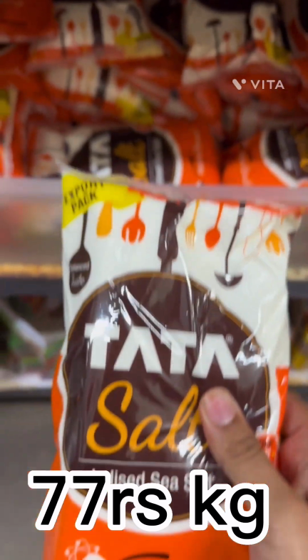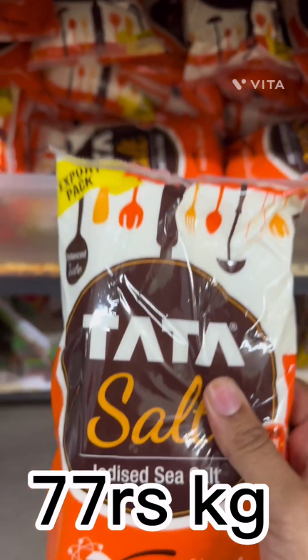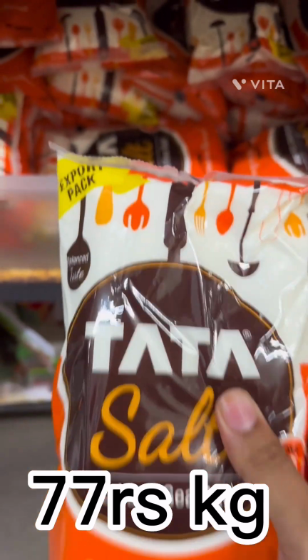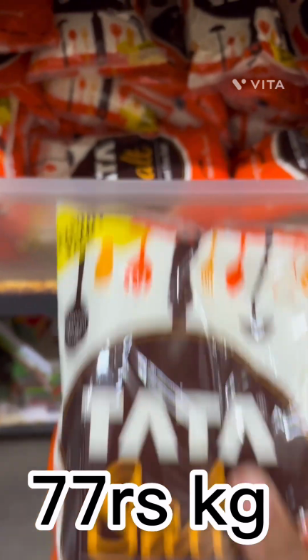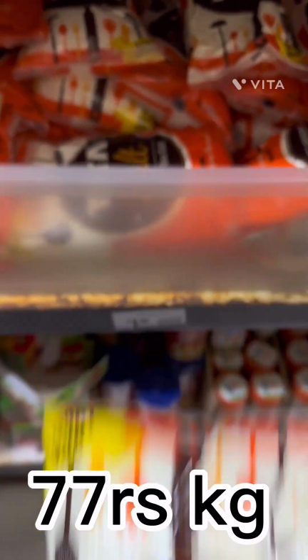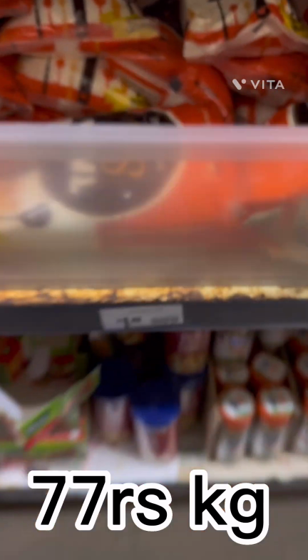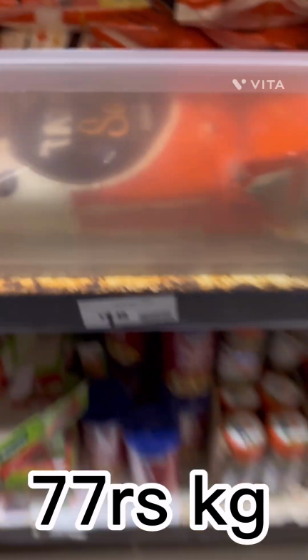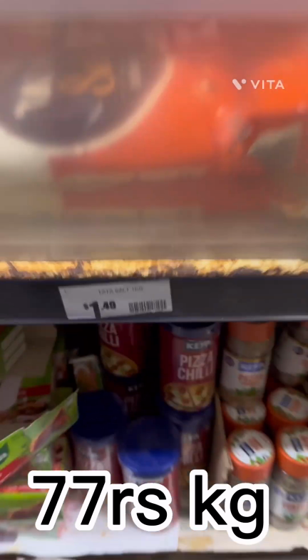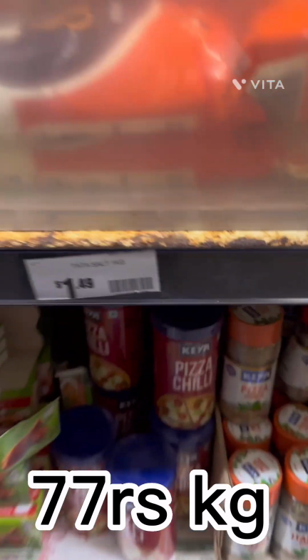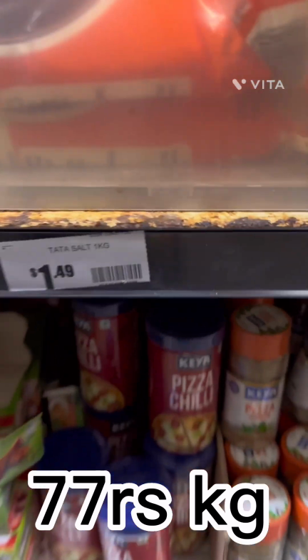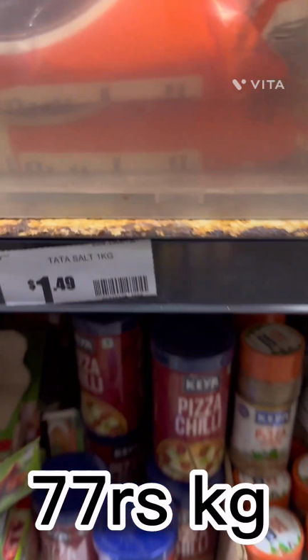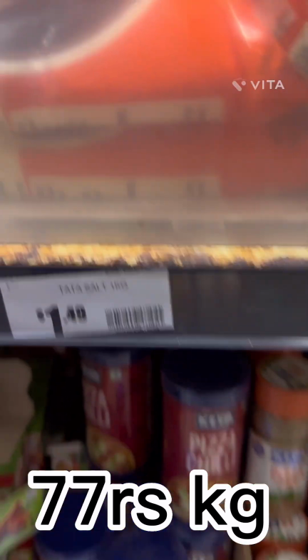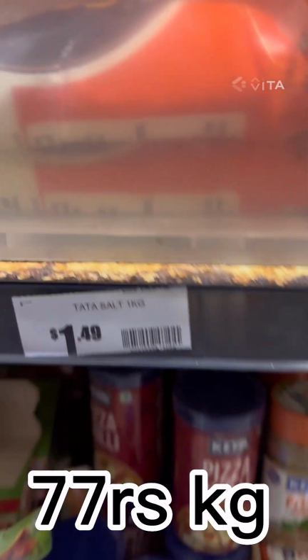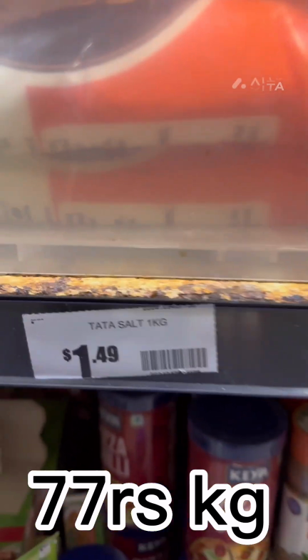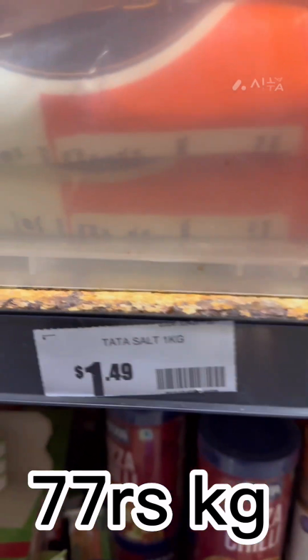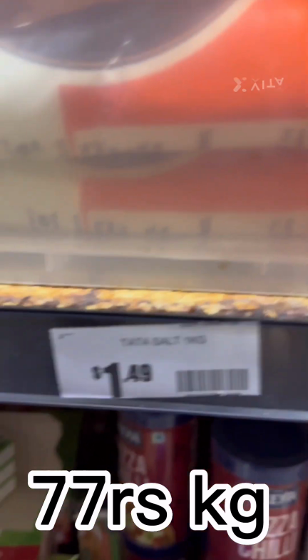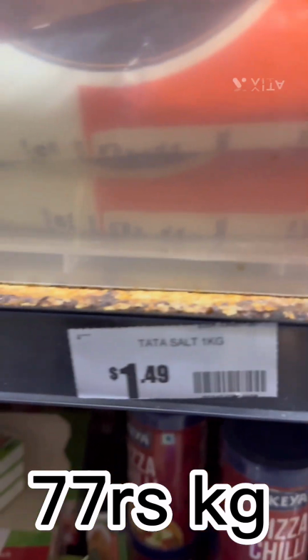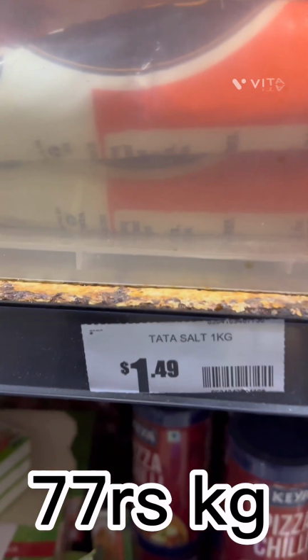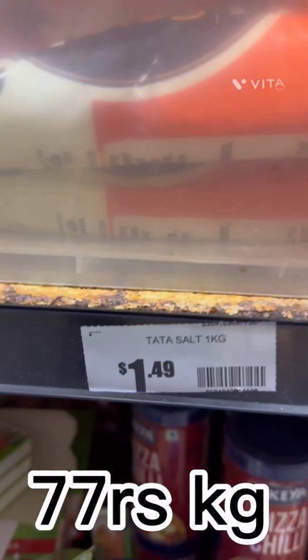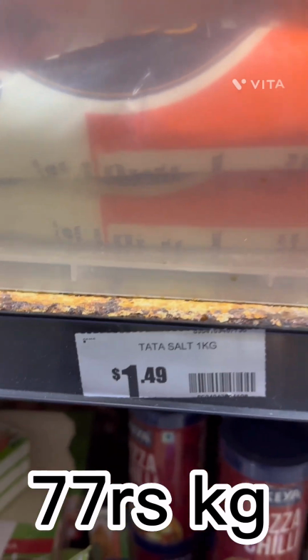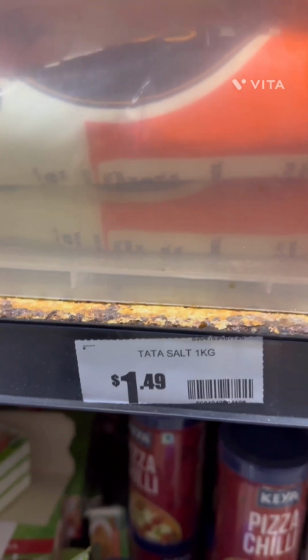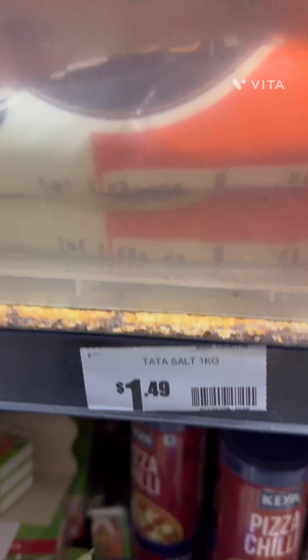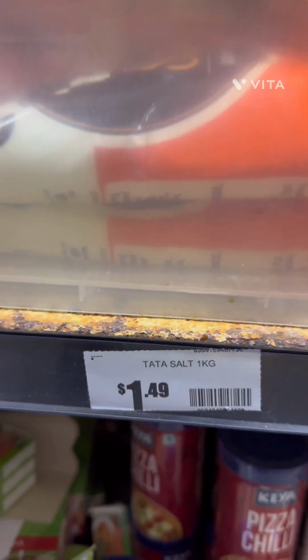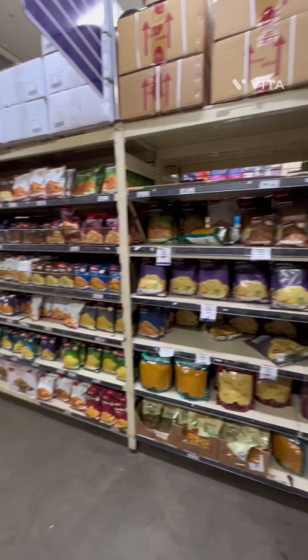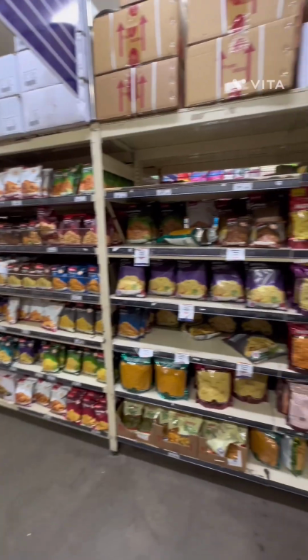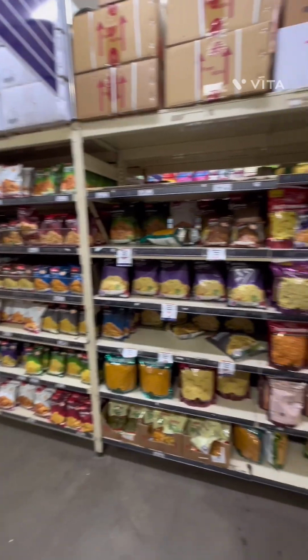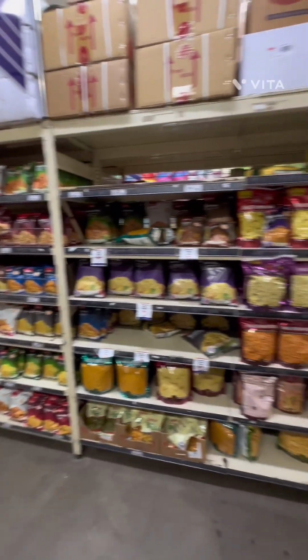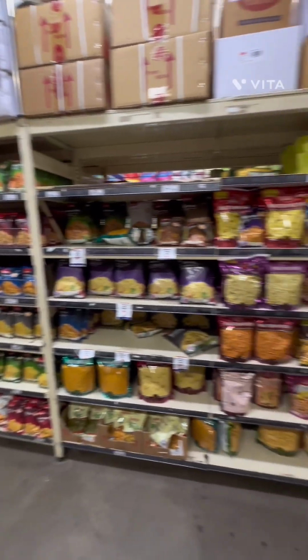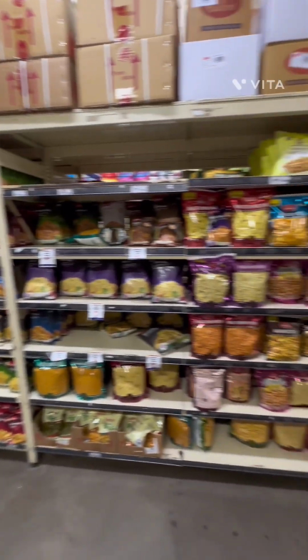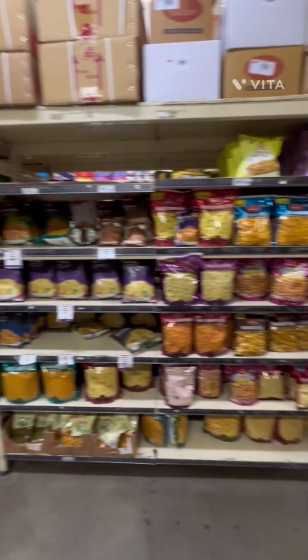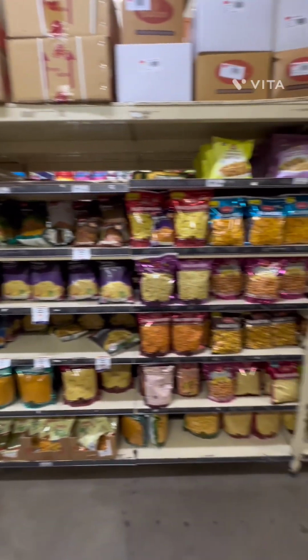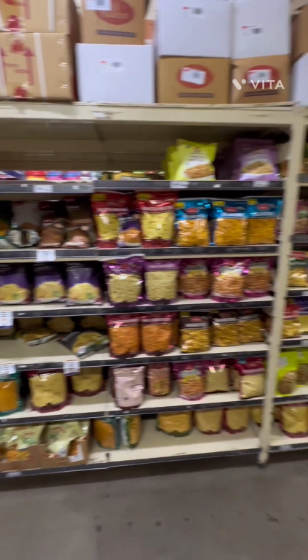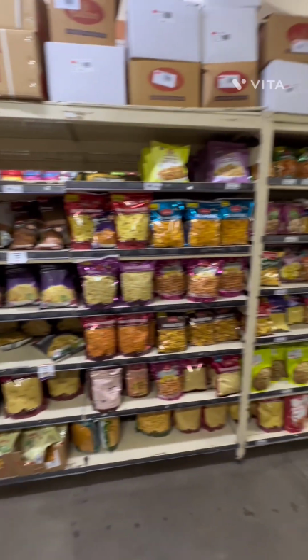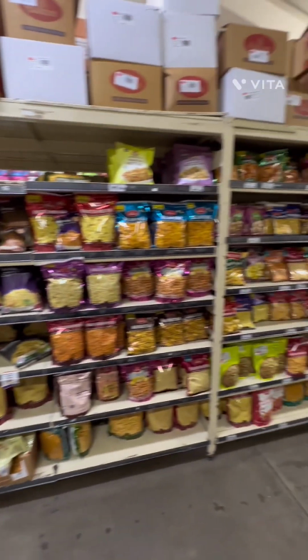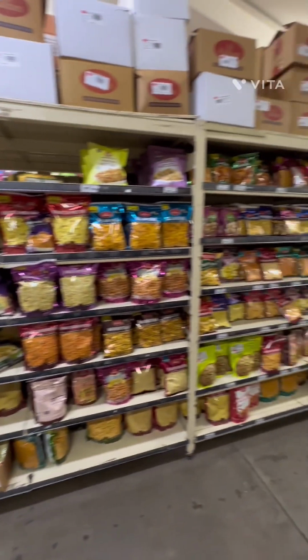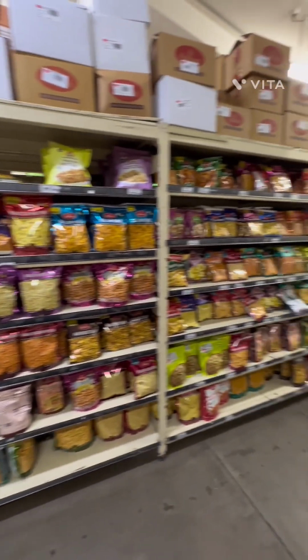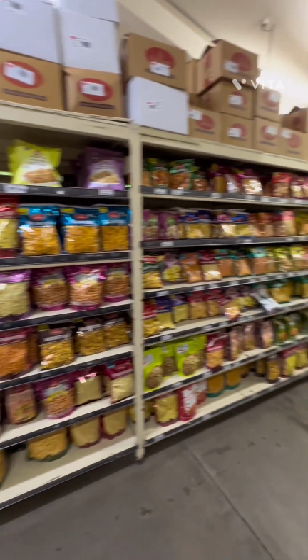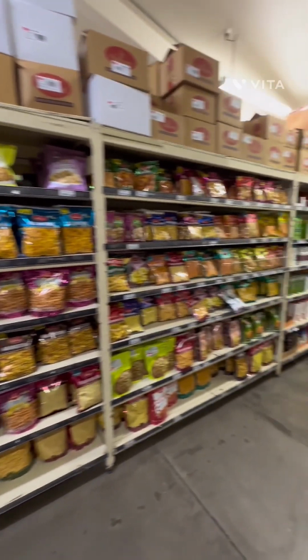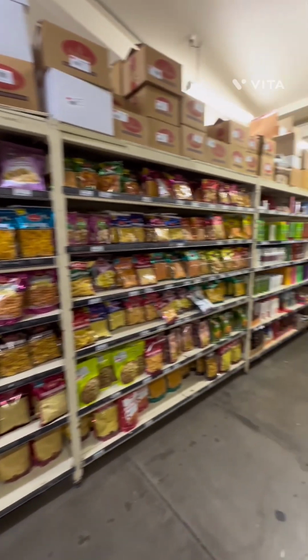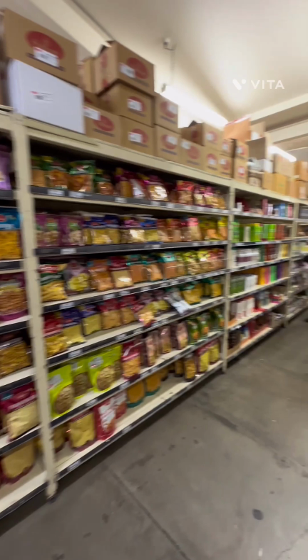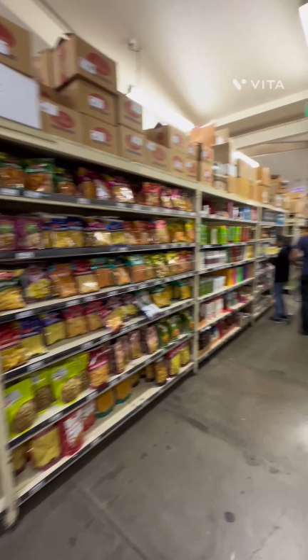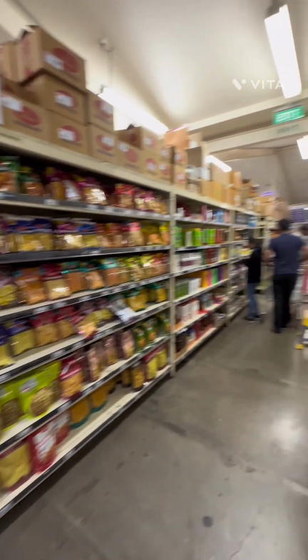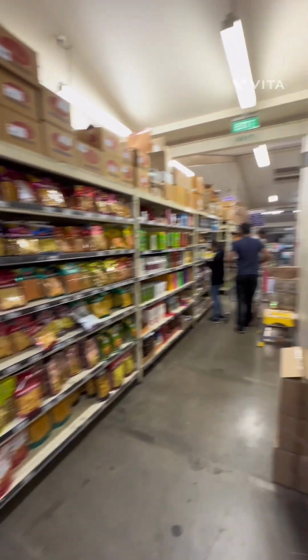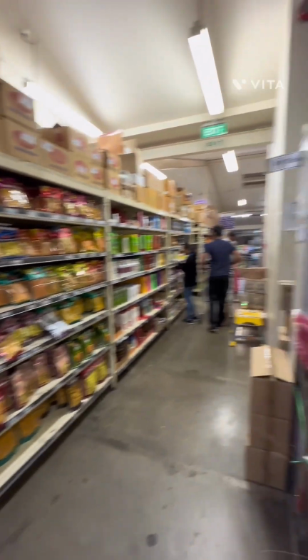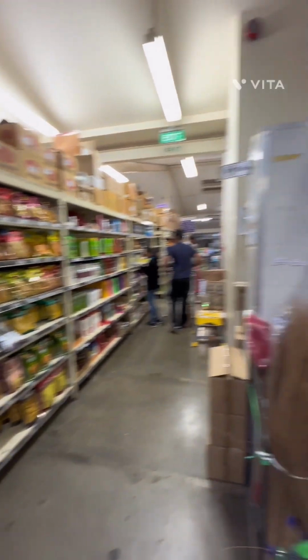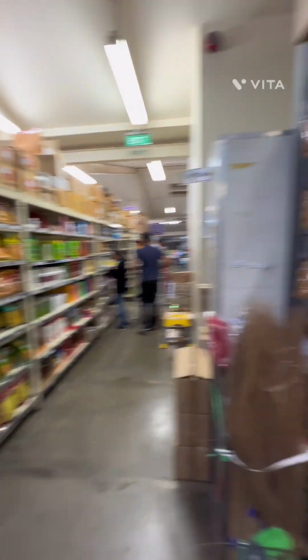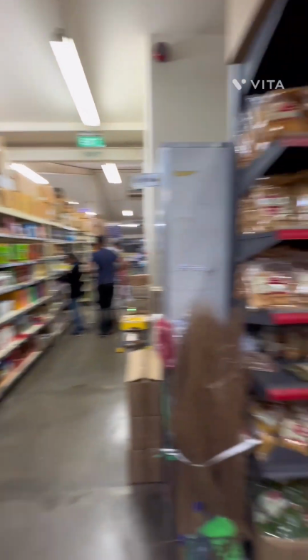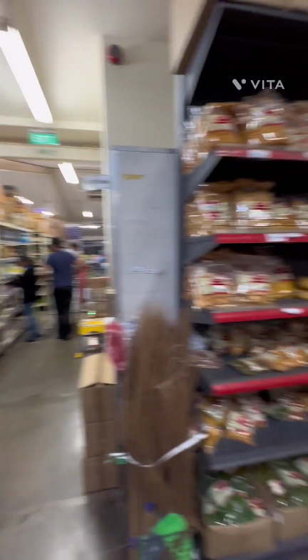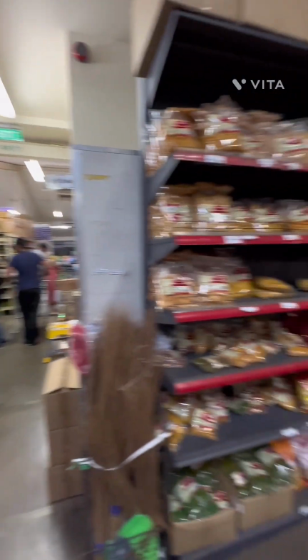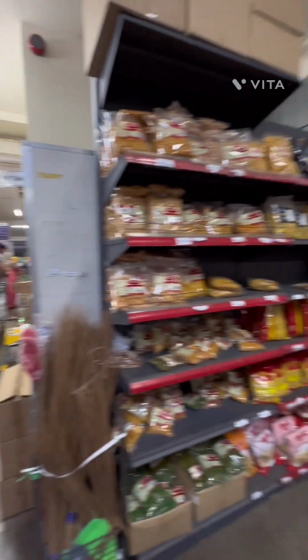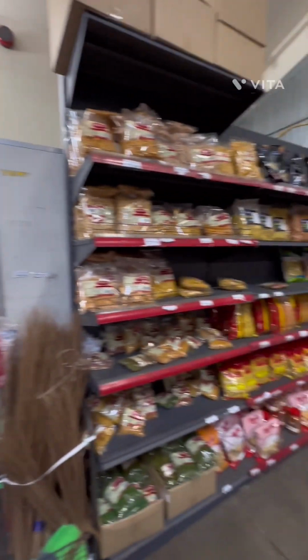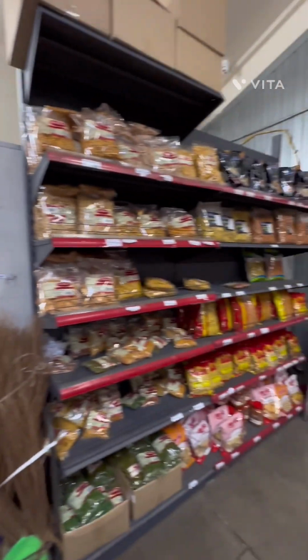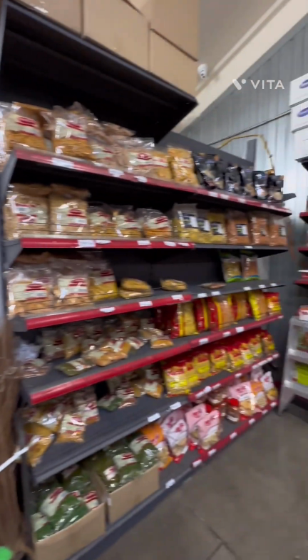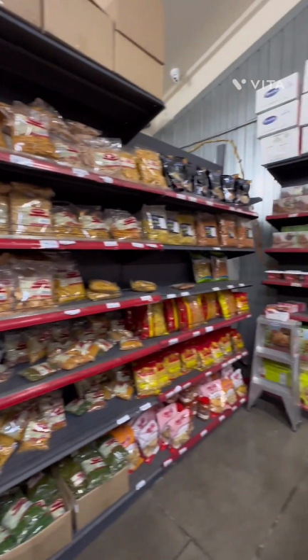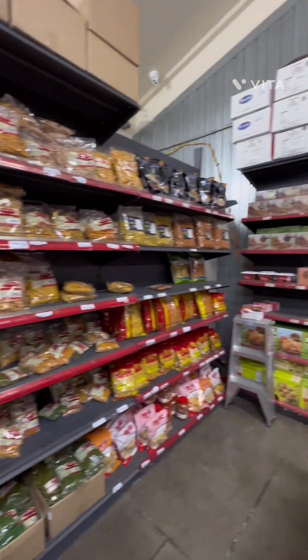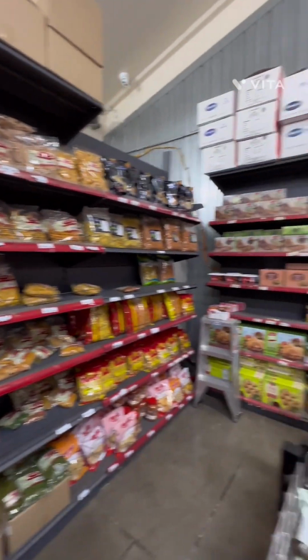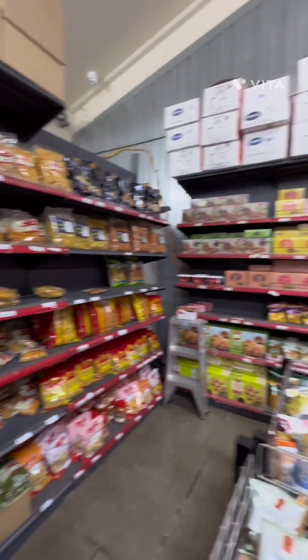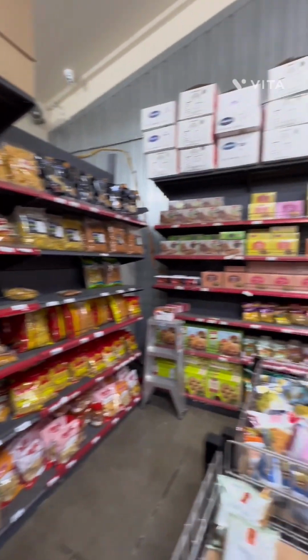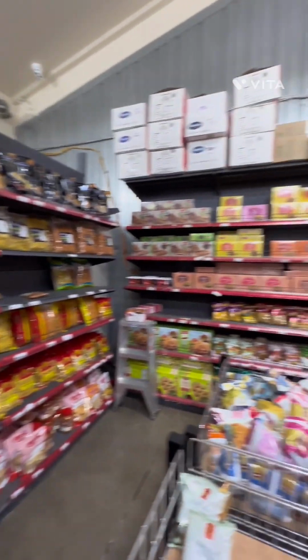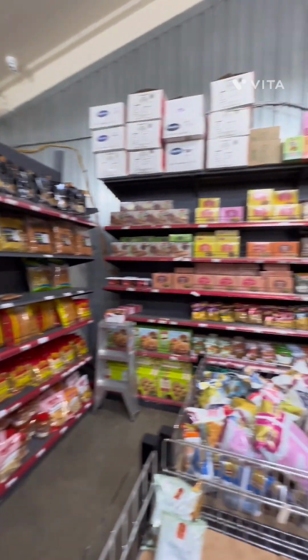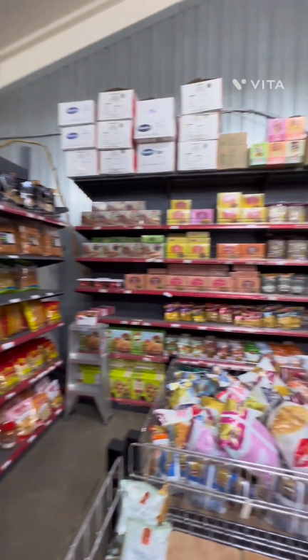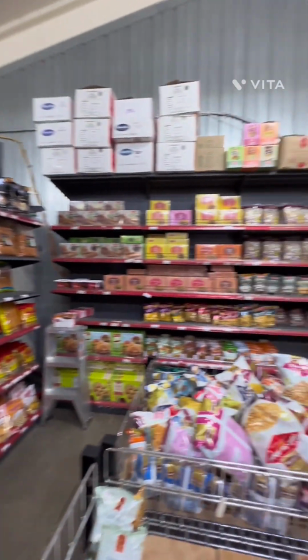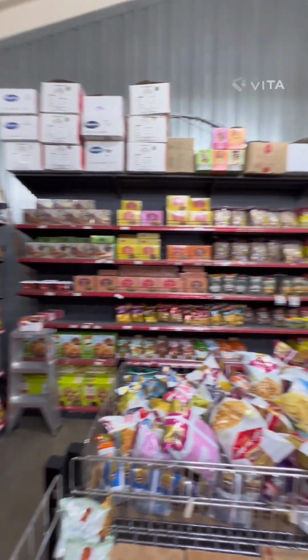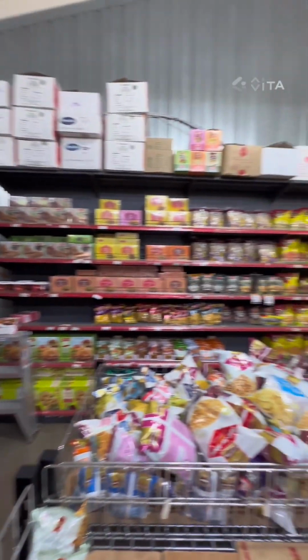Look guys — Tata namak, India namak. And look at this — all kinds of Indian chips are available here.